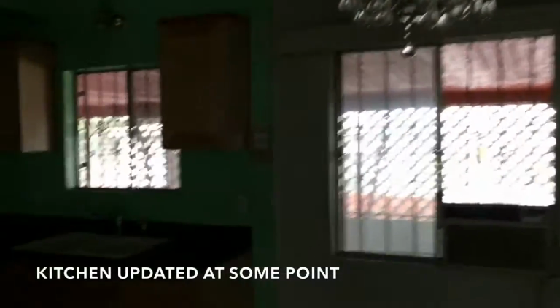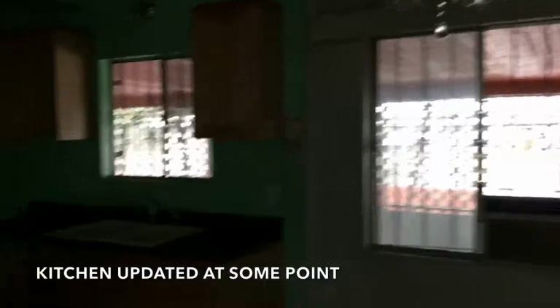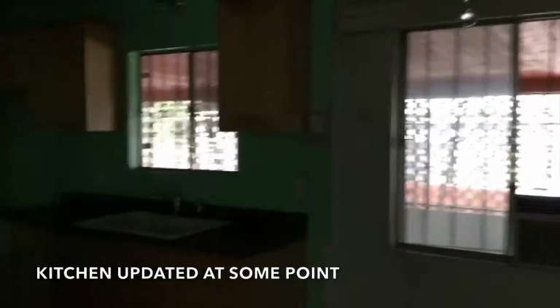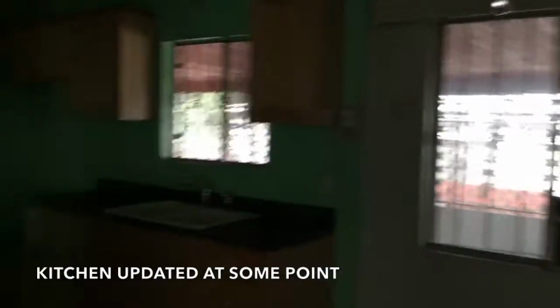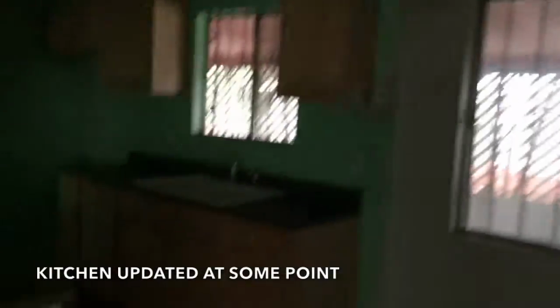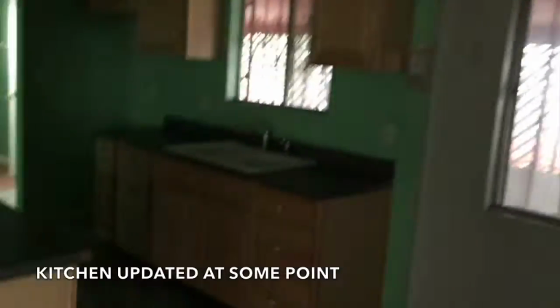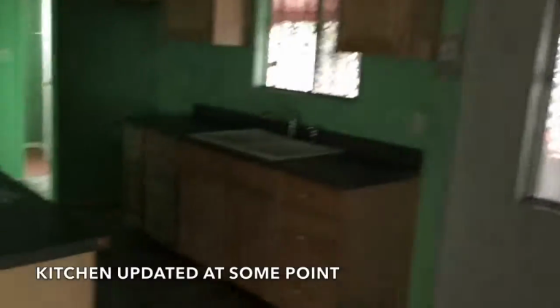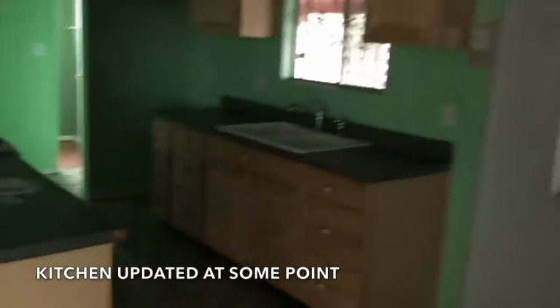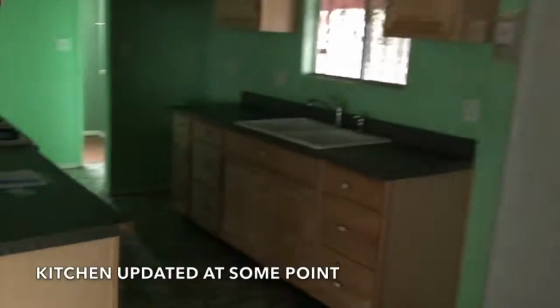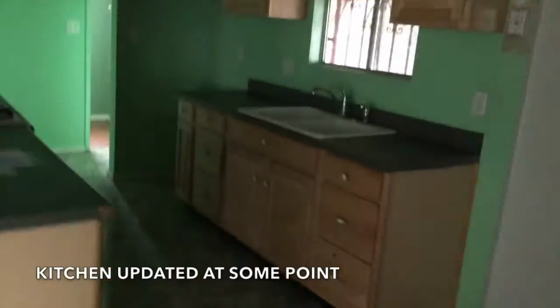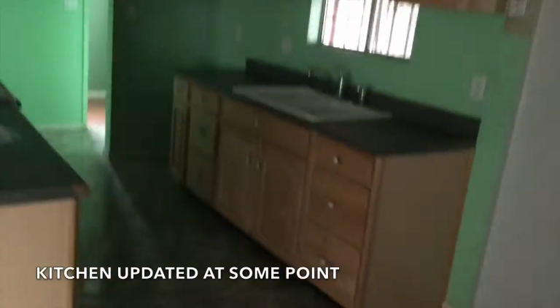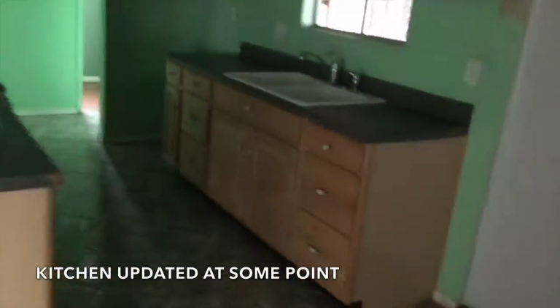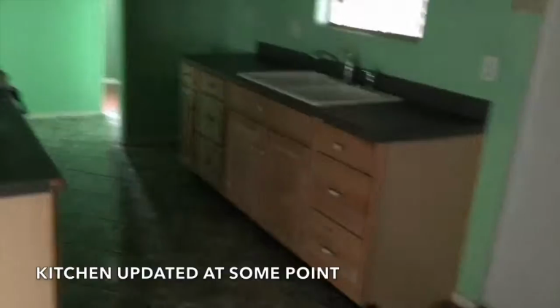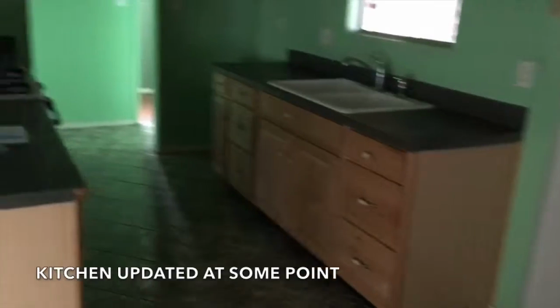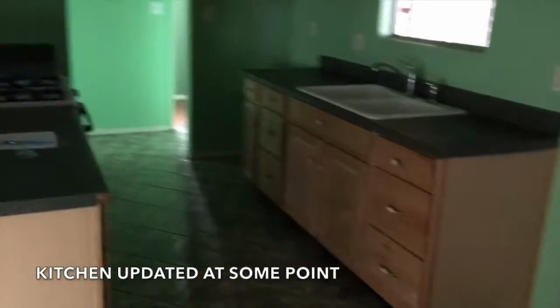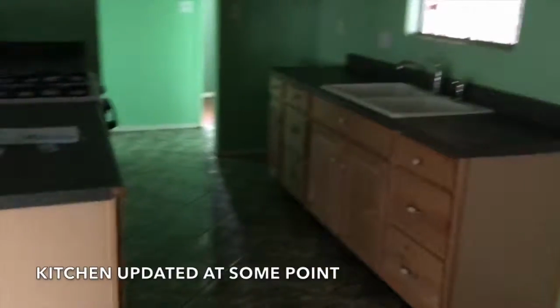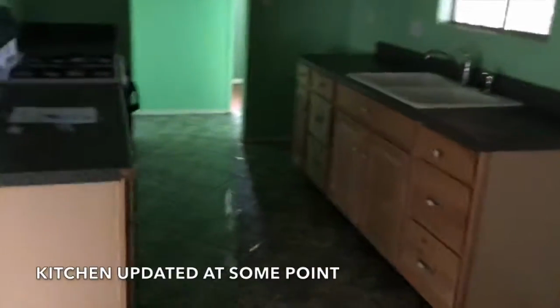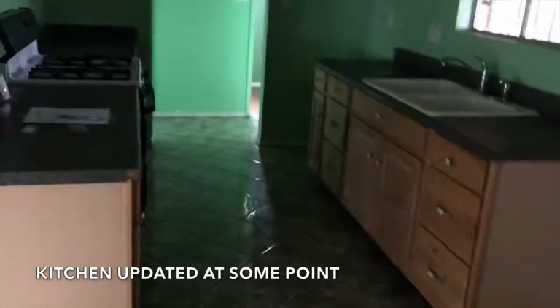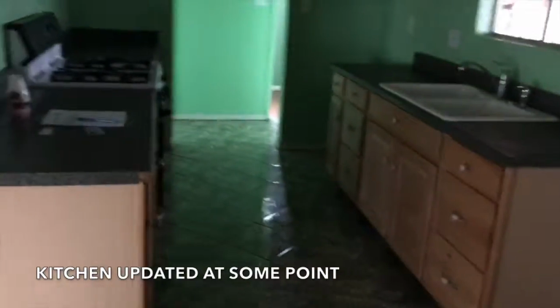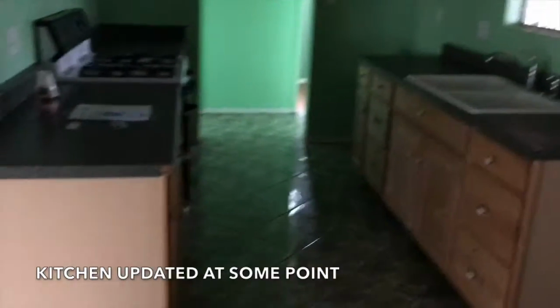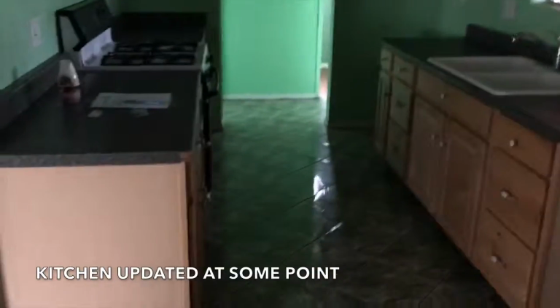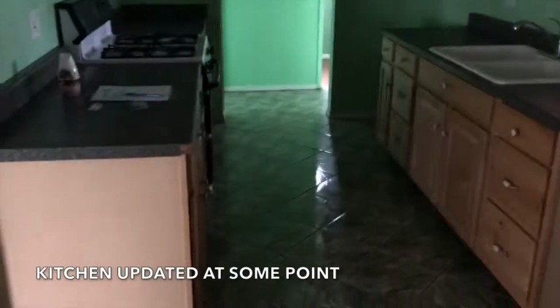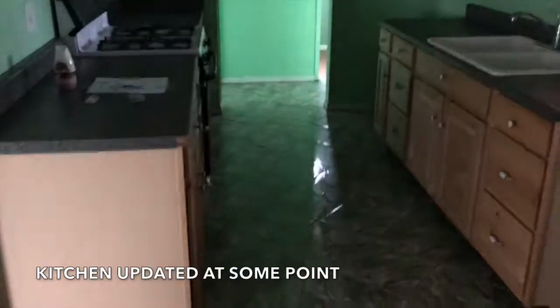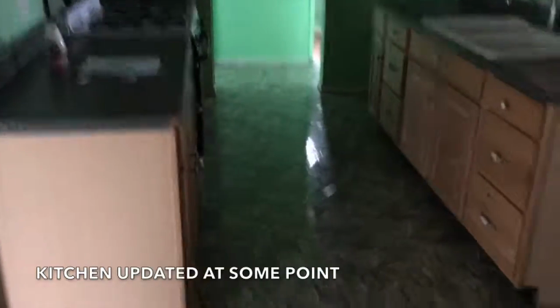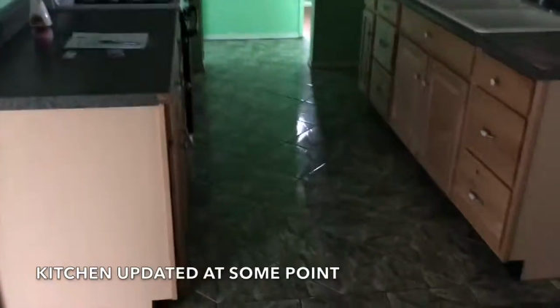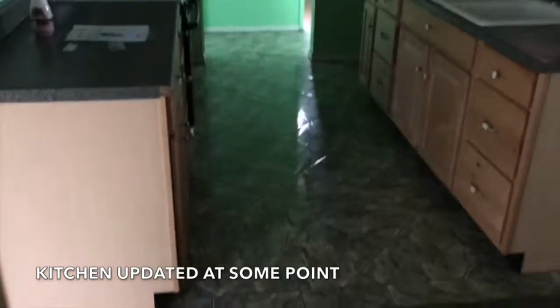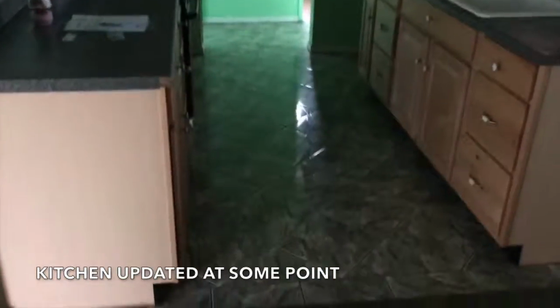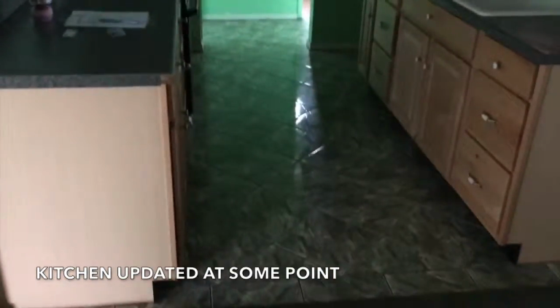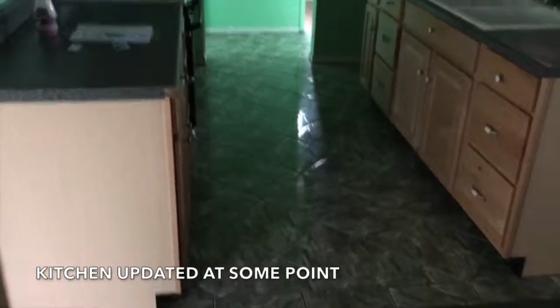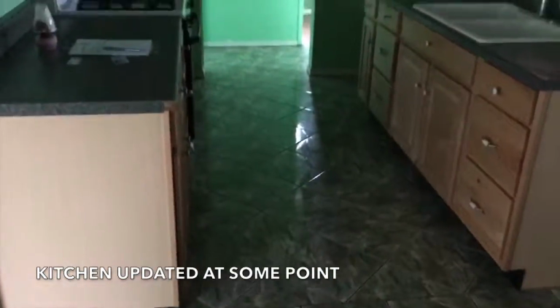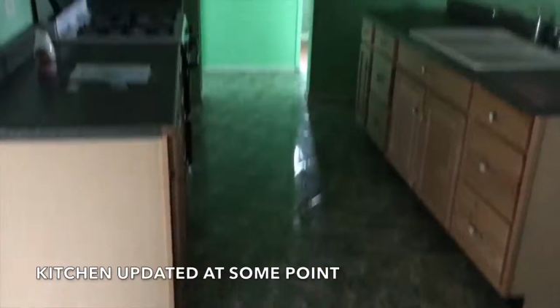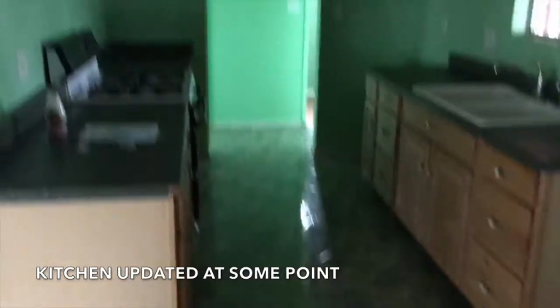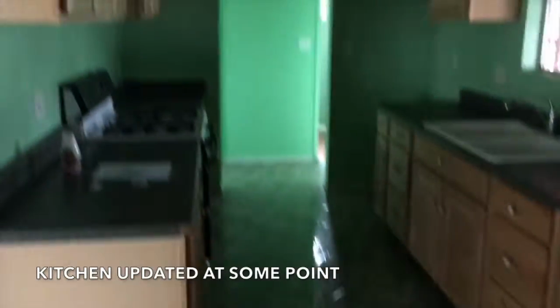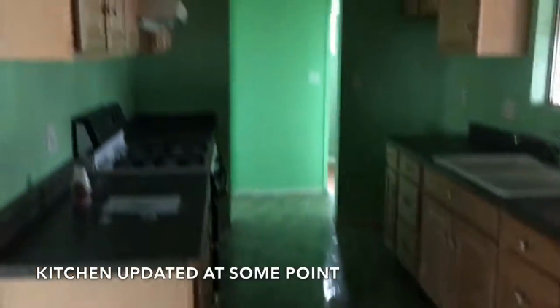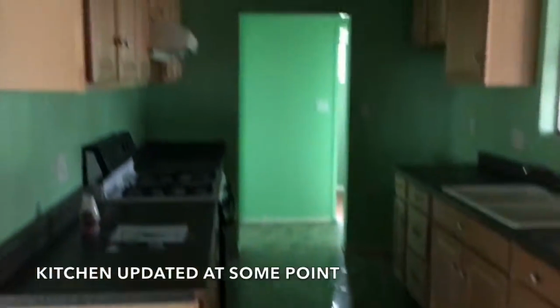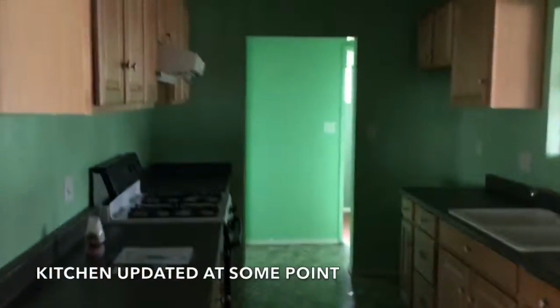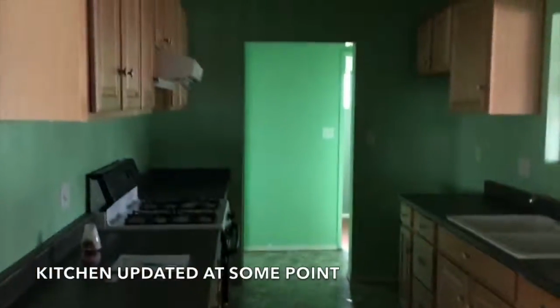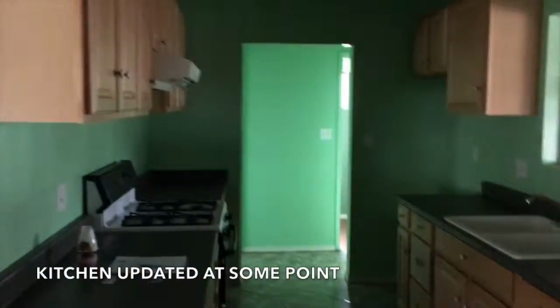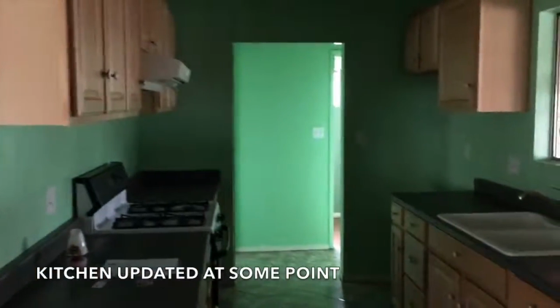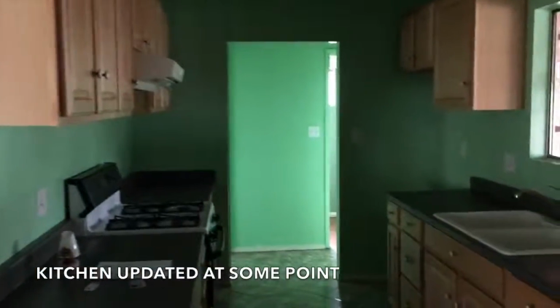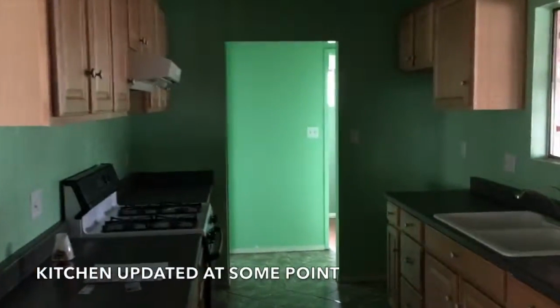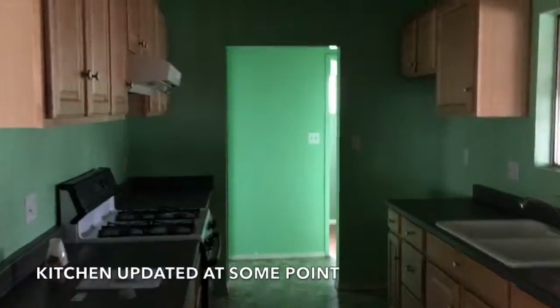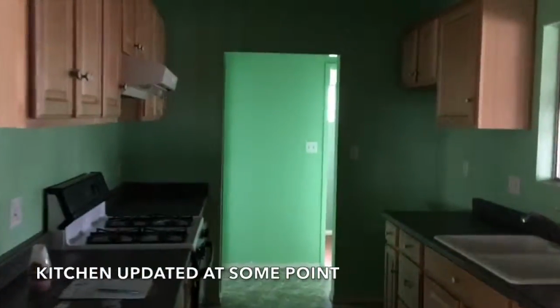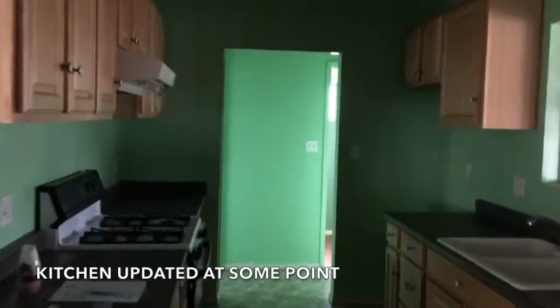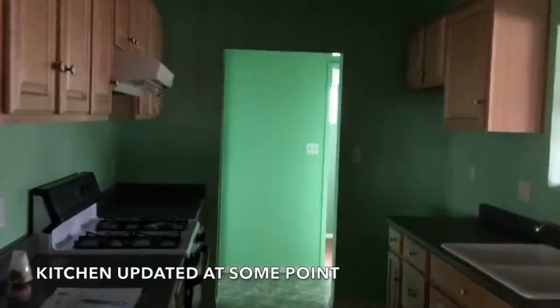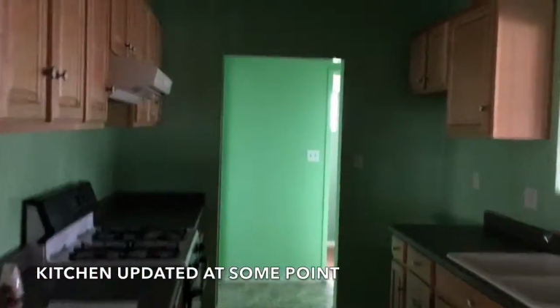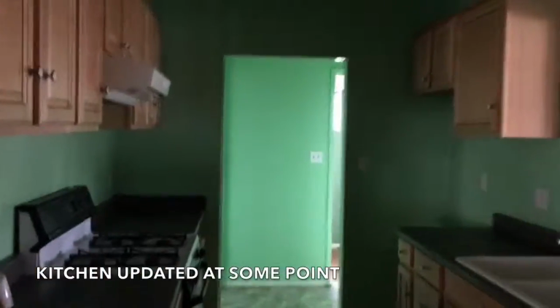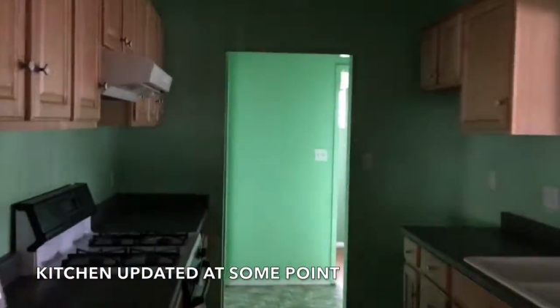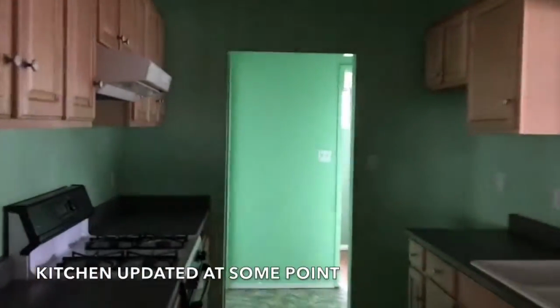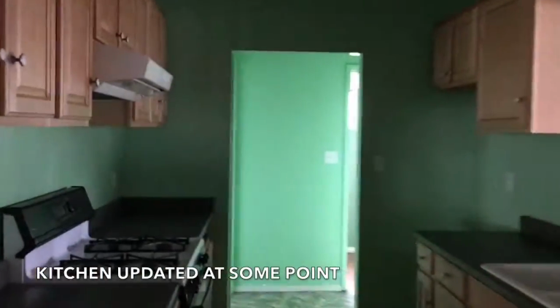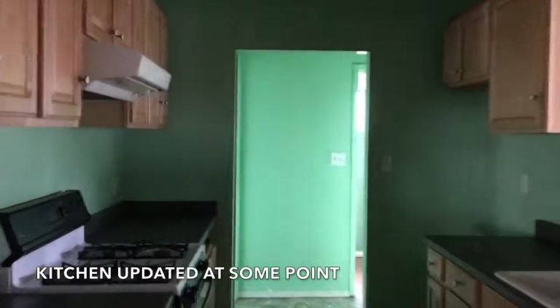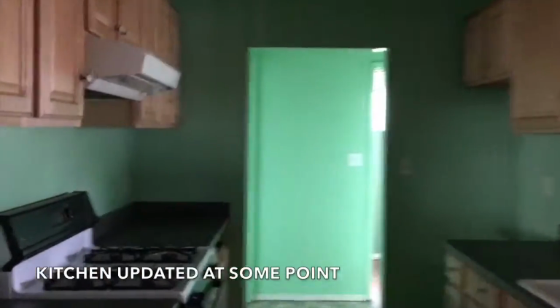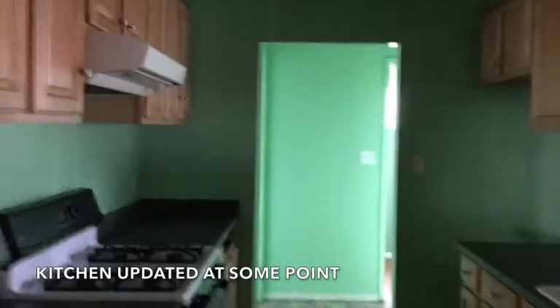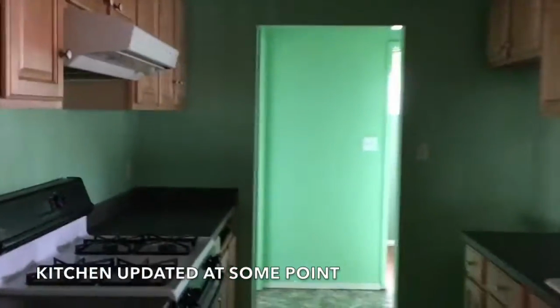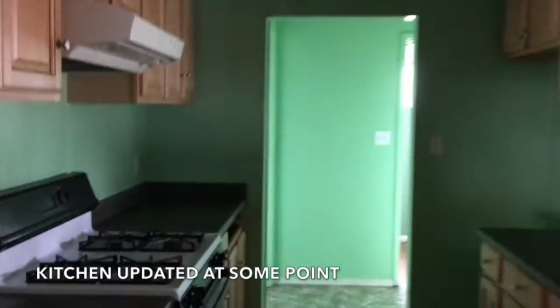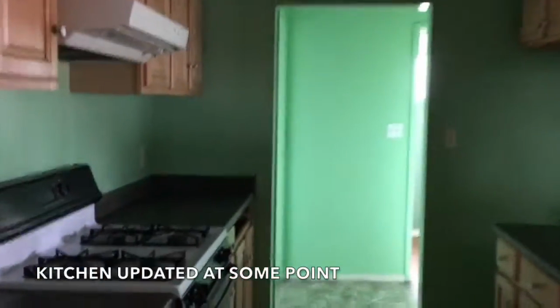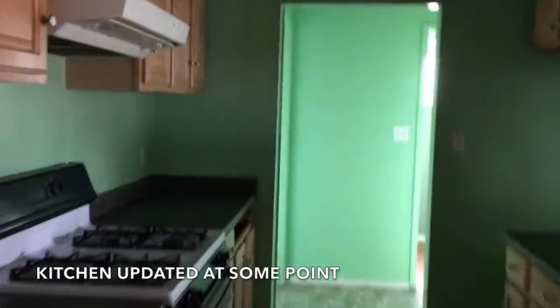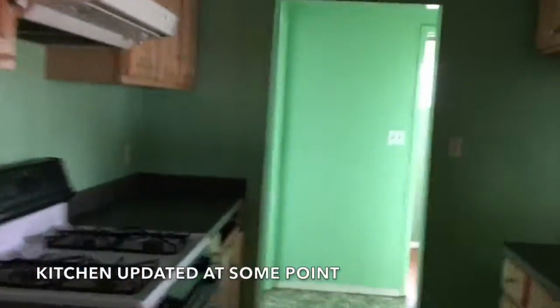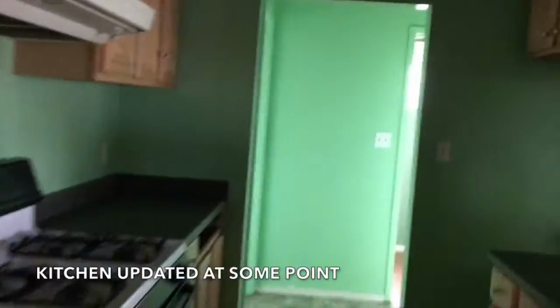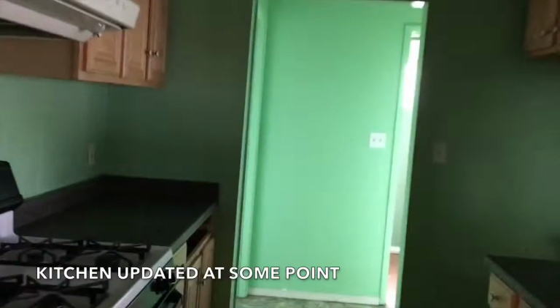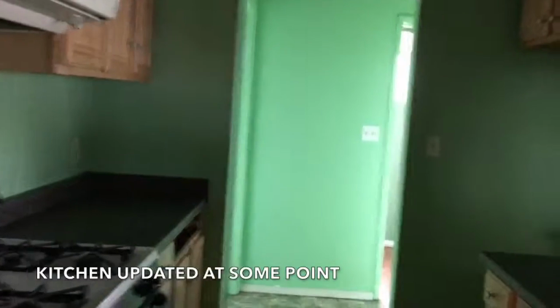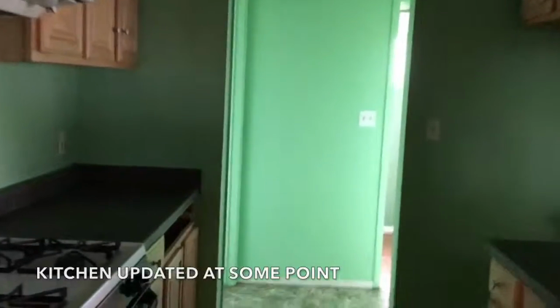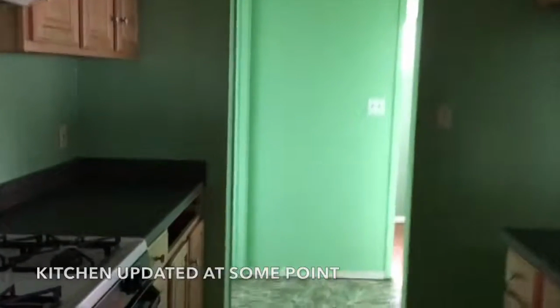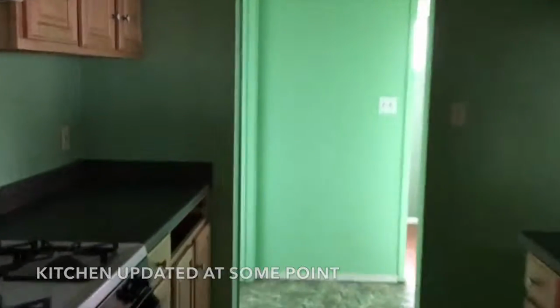This is a 1,293 square foot home. It's on a raised foundation, built in 1959.